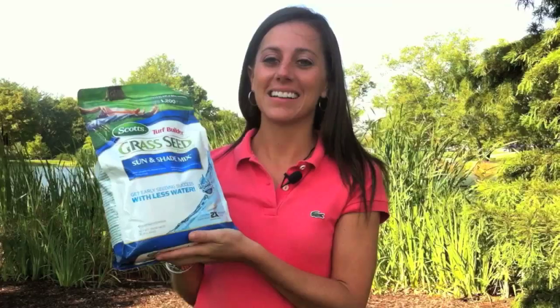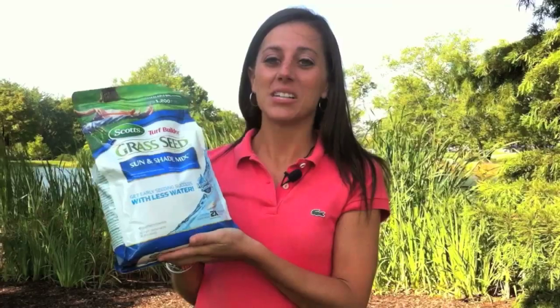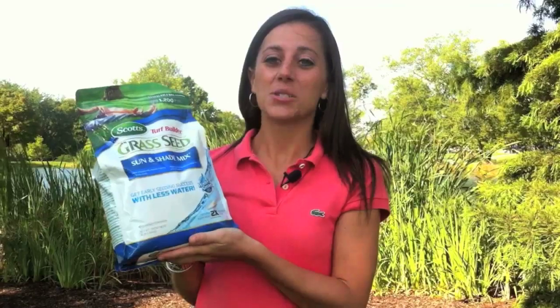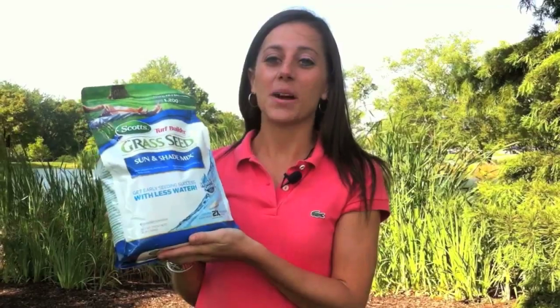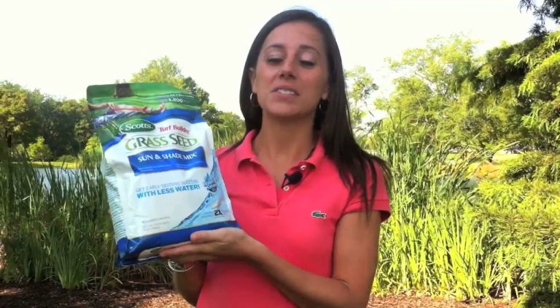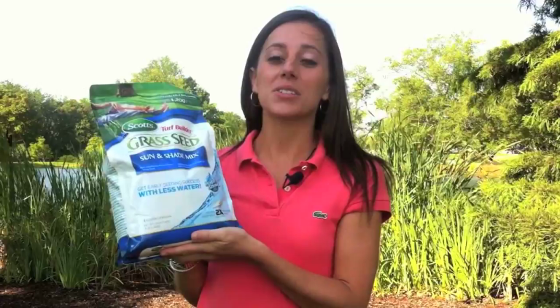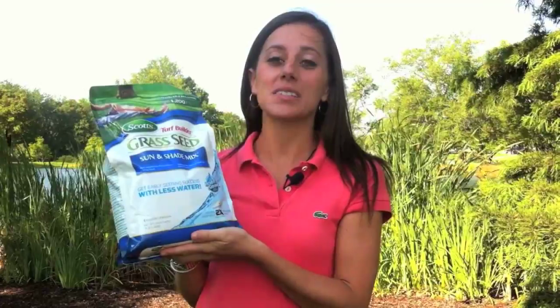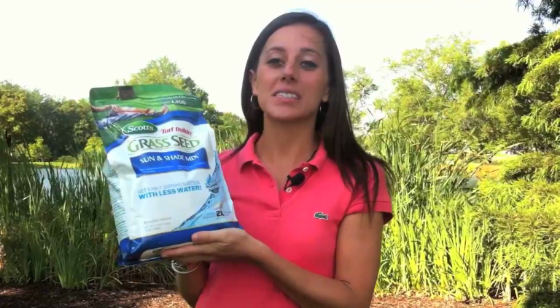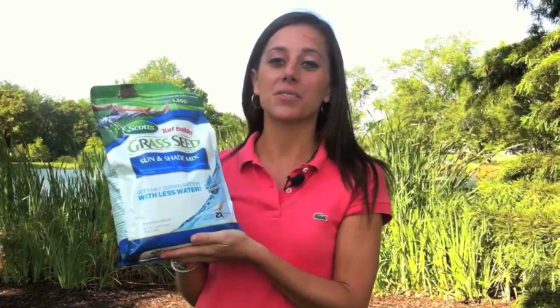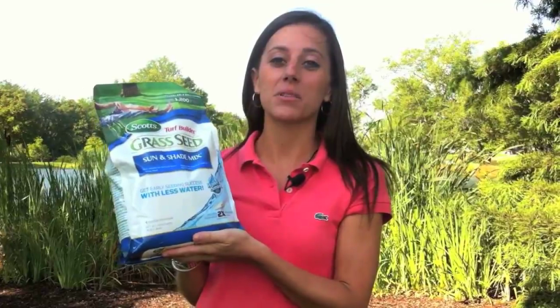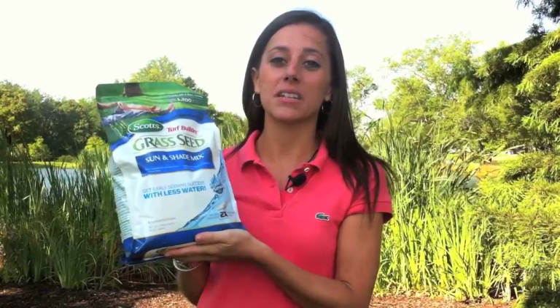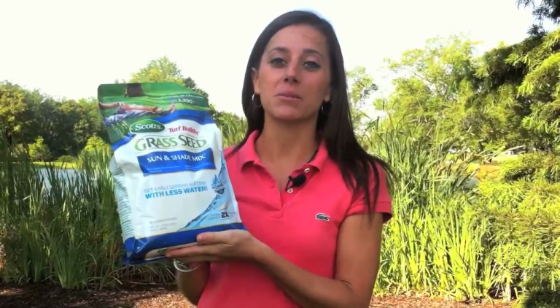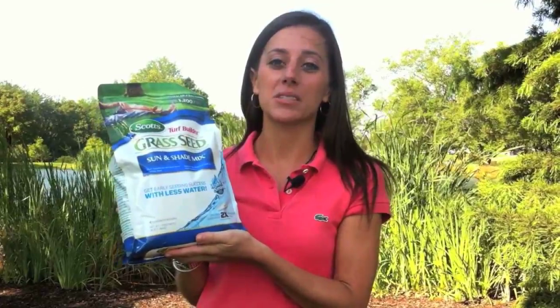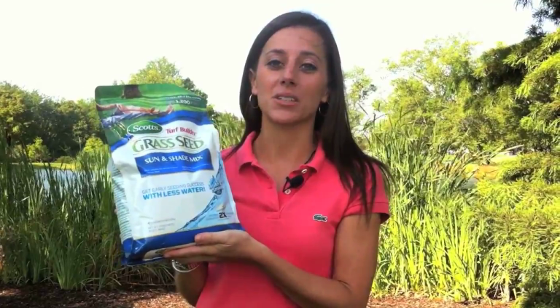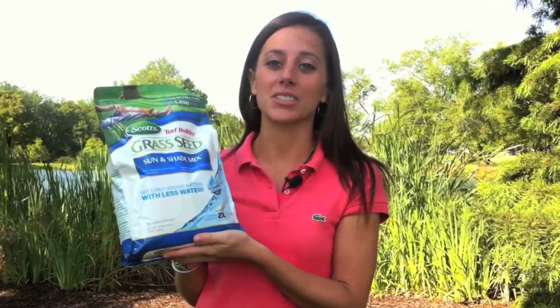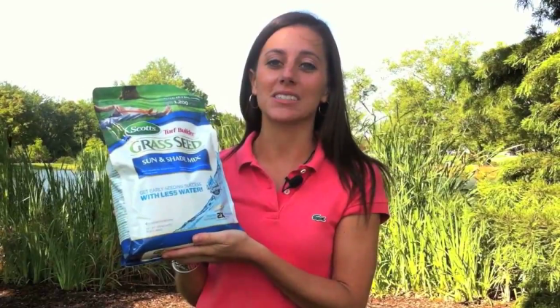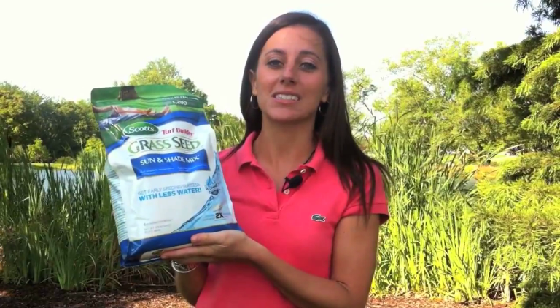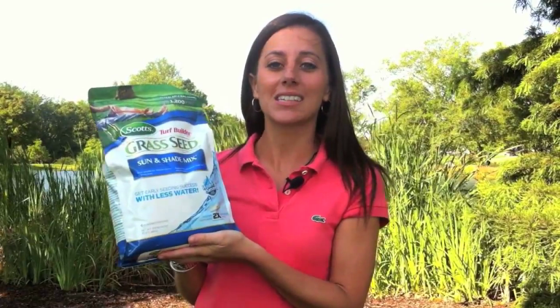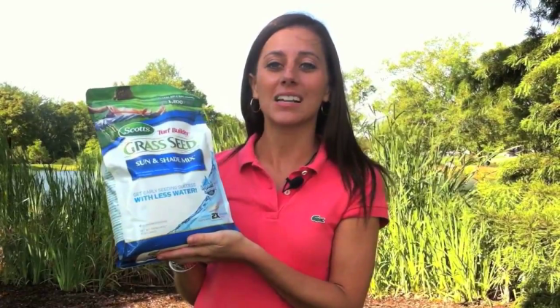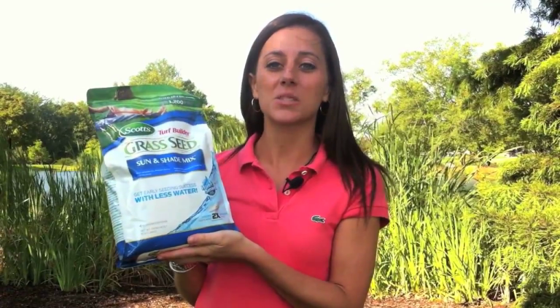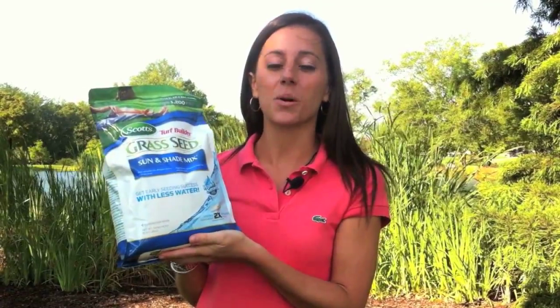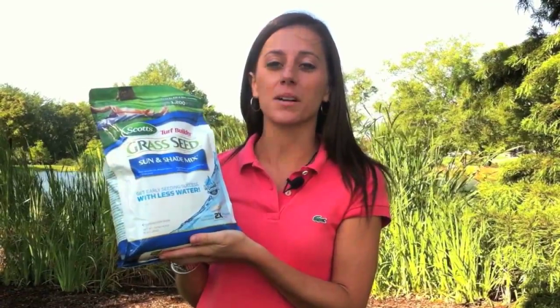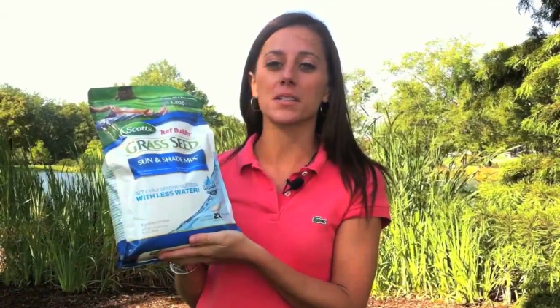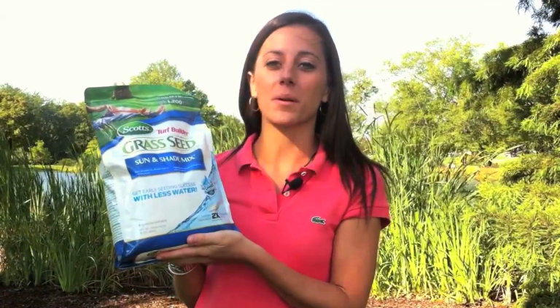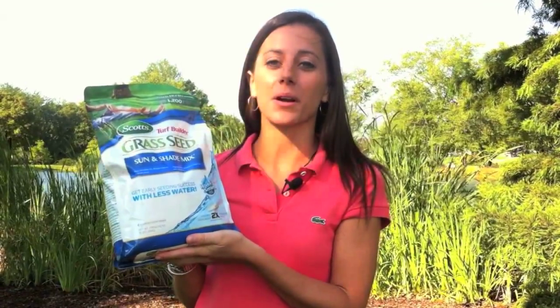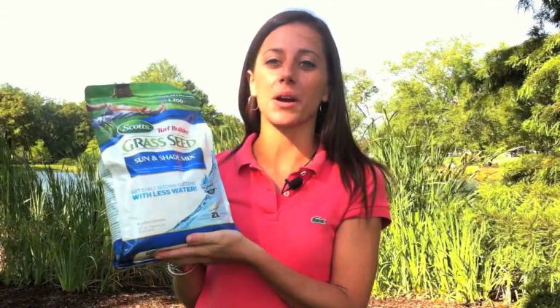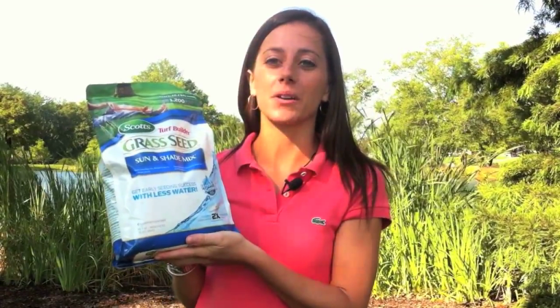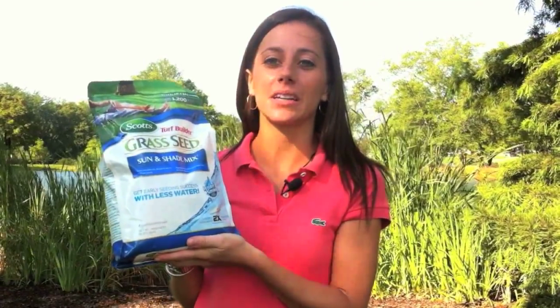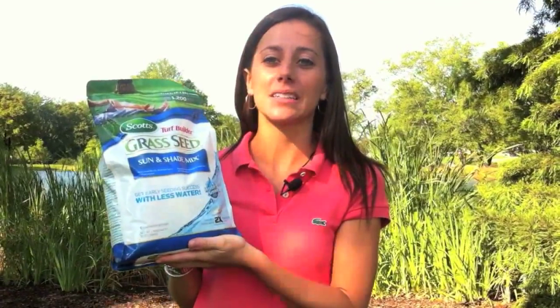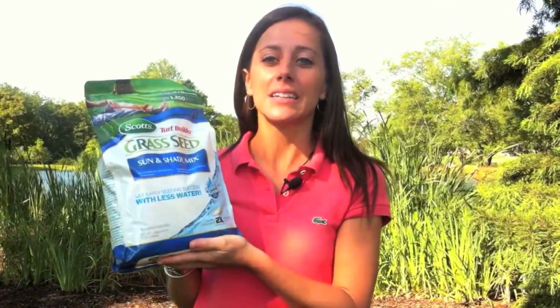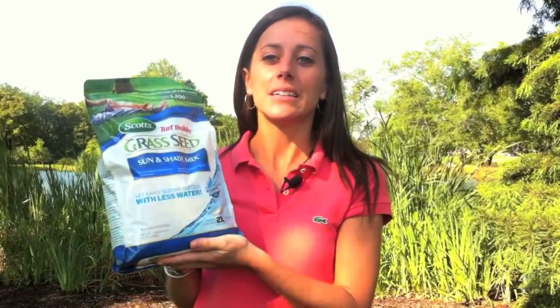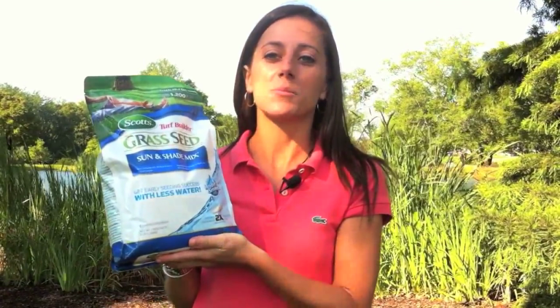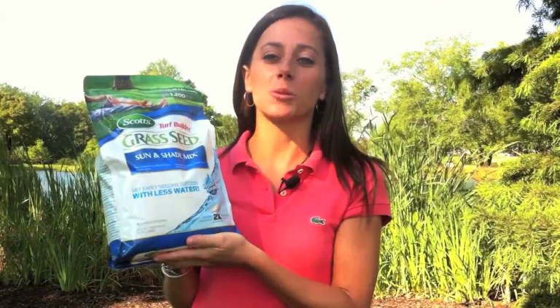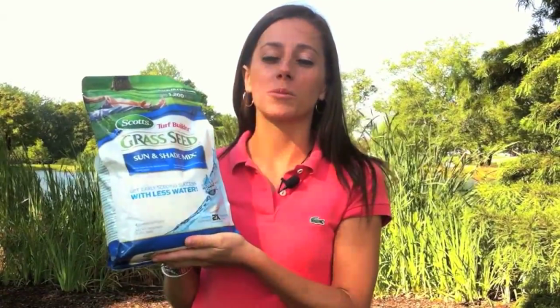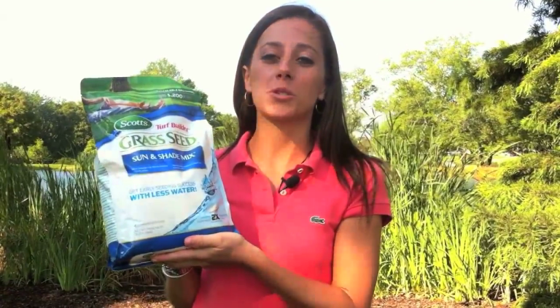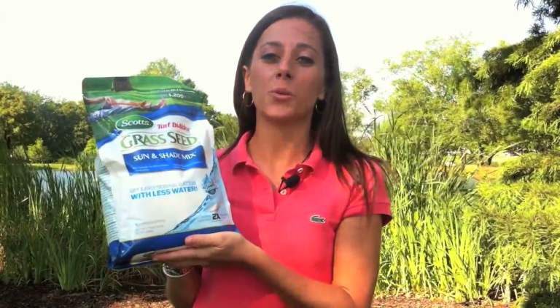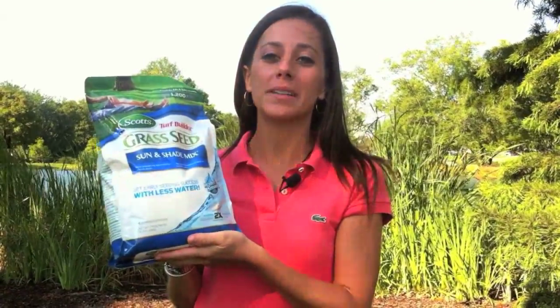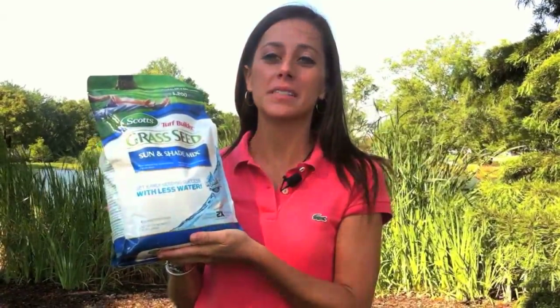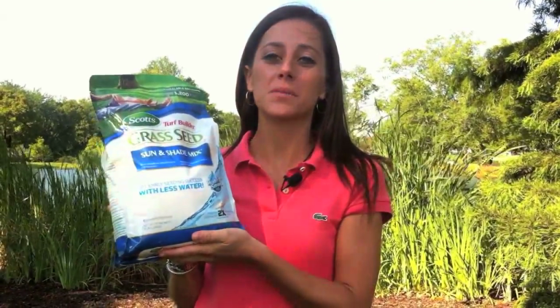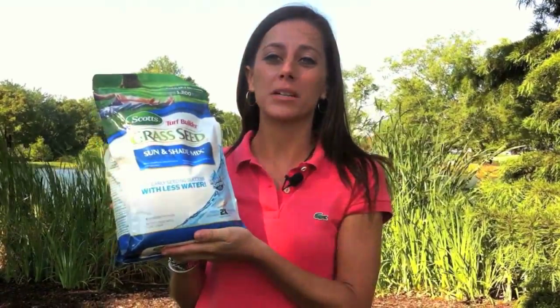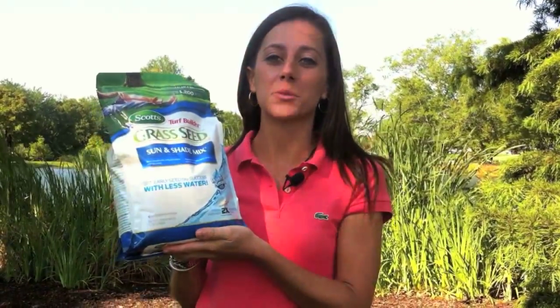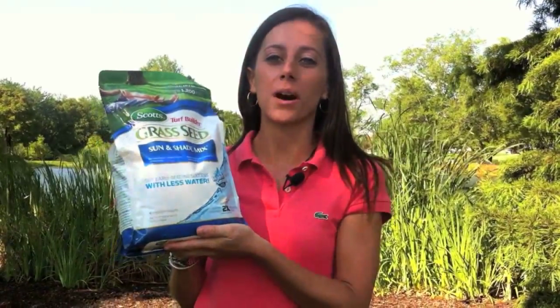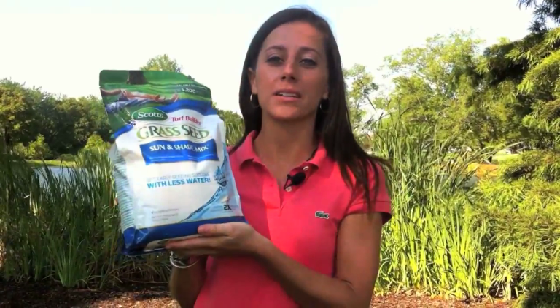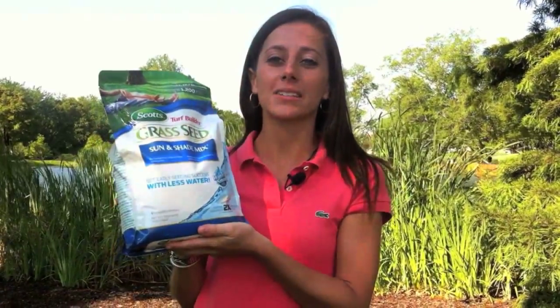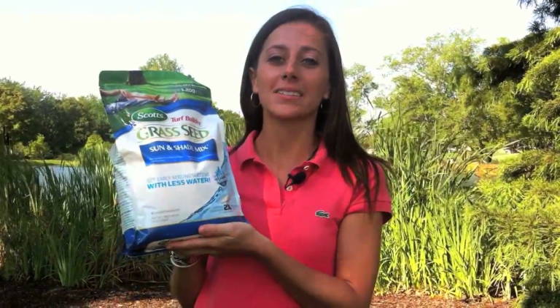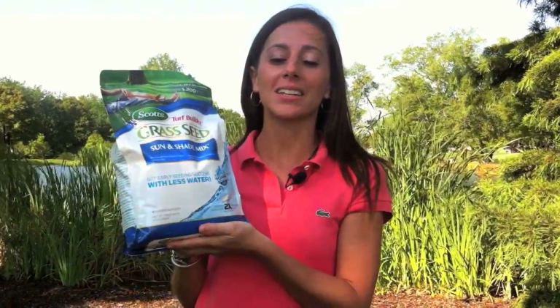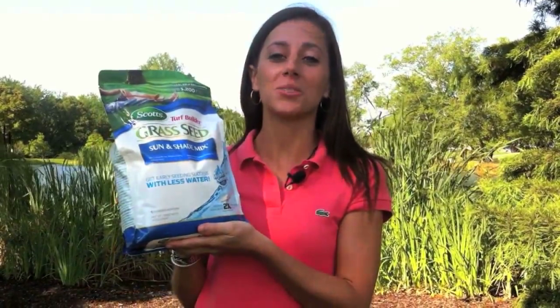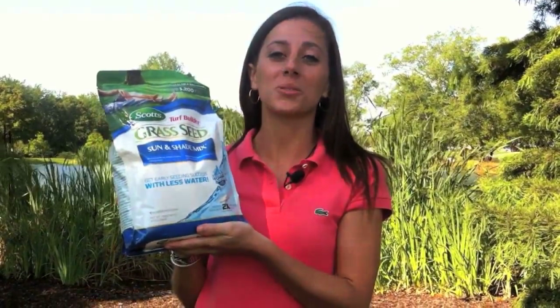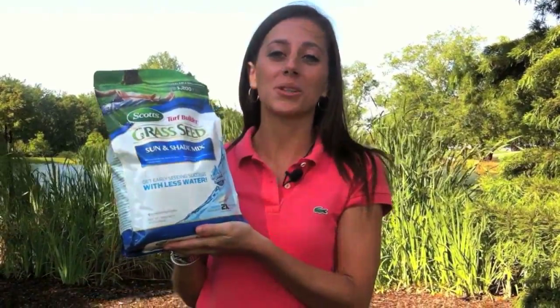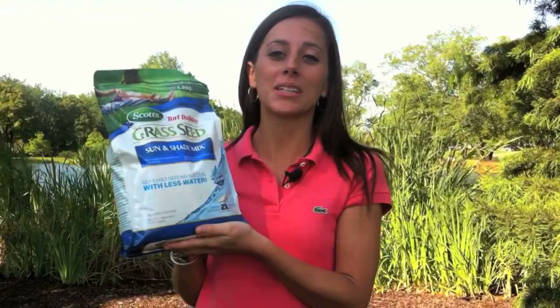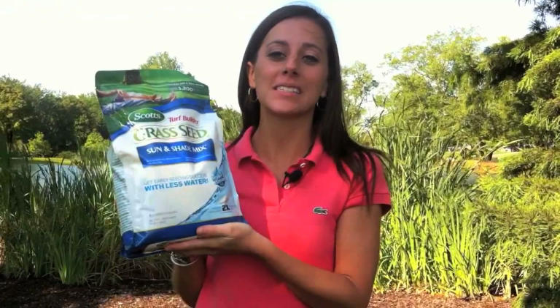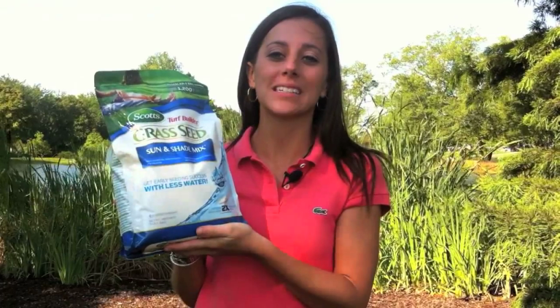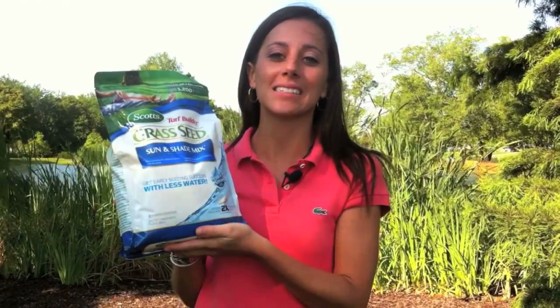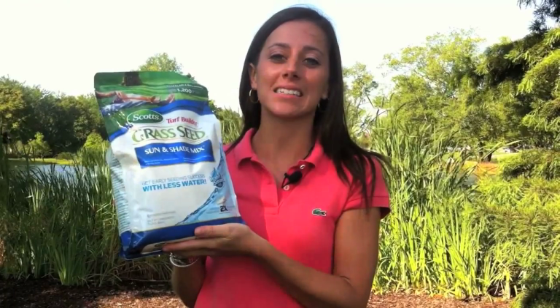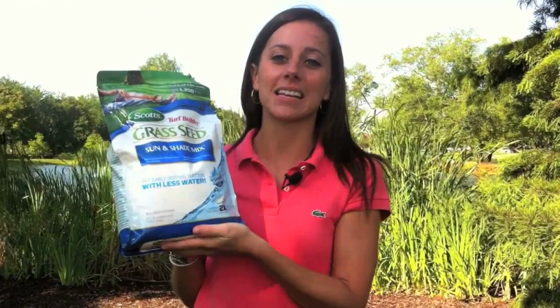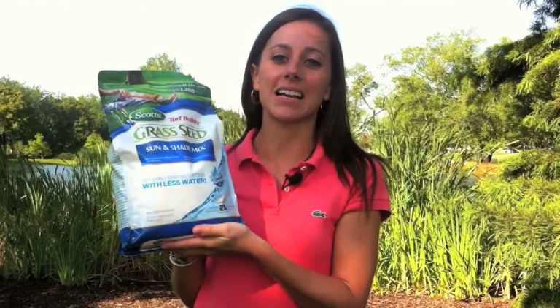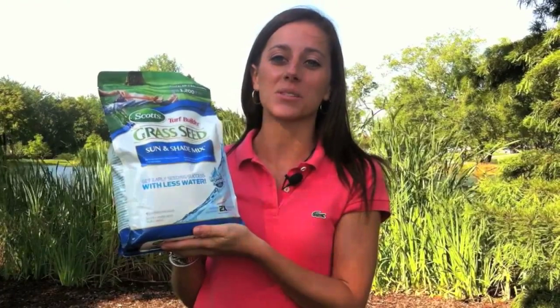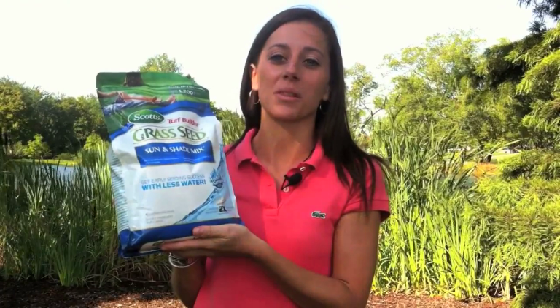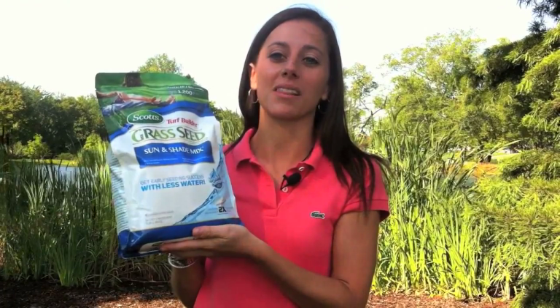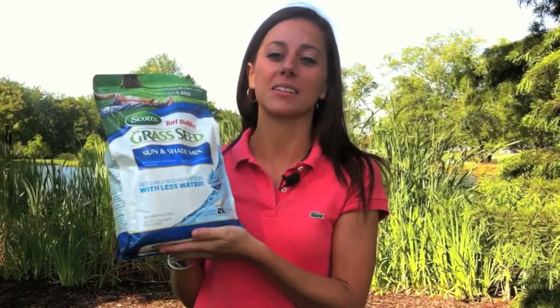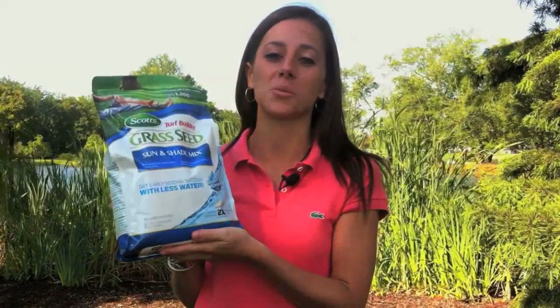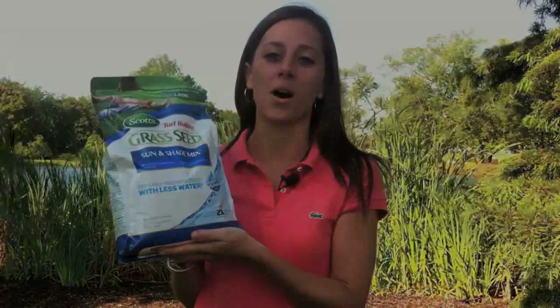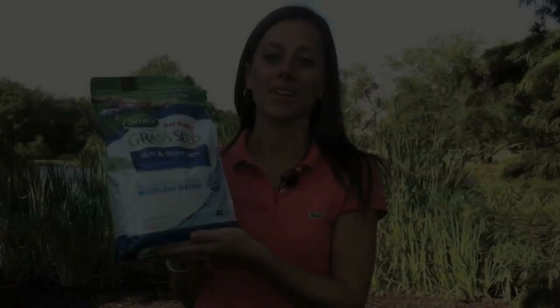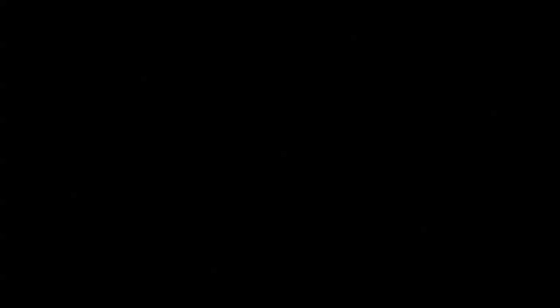So as you can see from the demonstration, Scott's water smart coating absorbs twice as much water, getting you early seeding success with less watering.